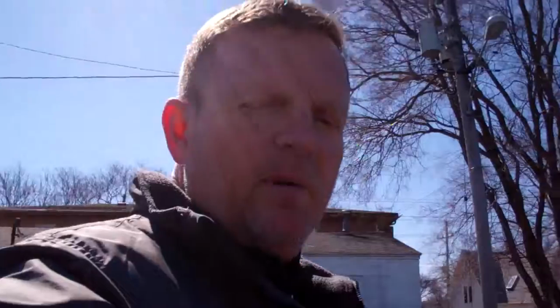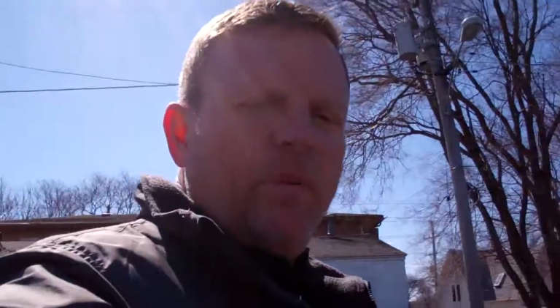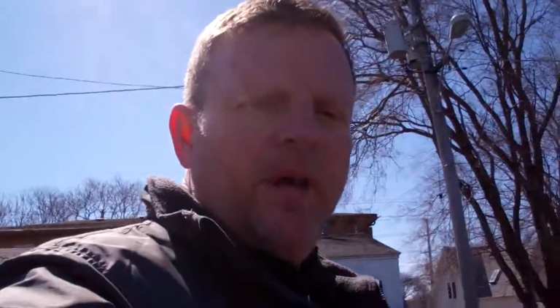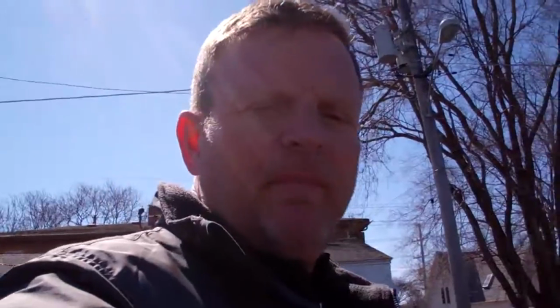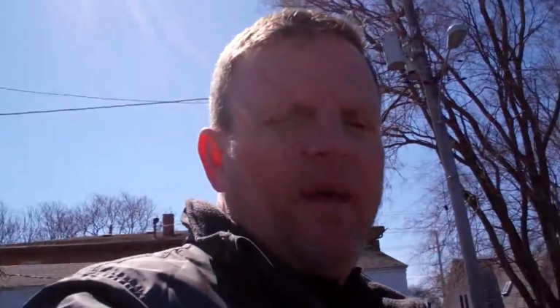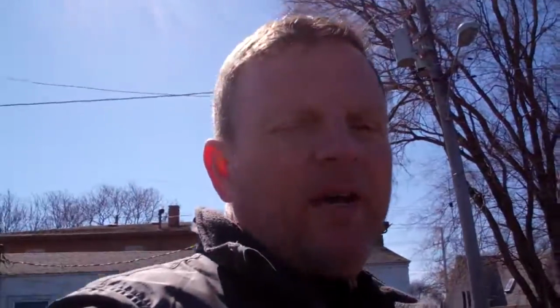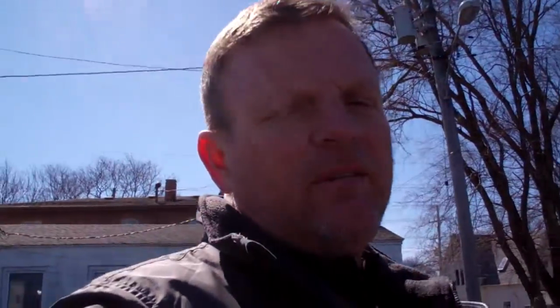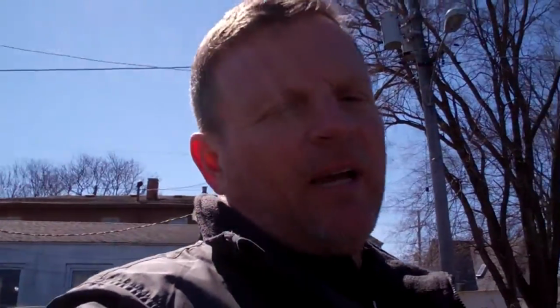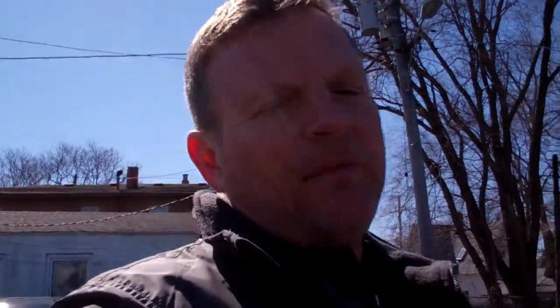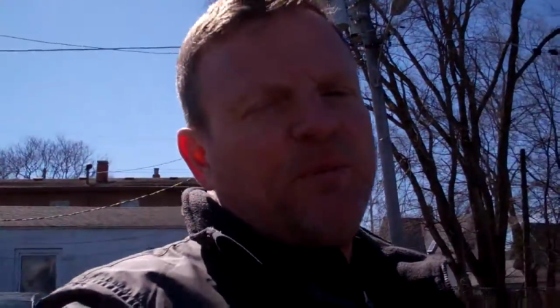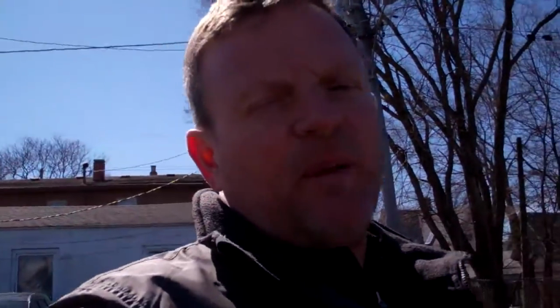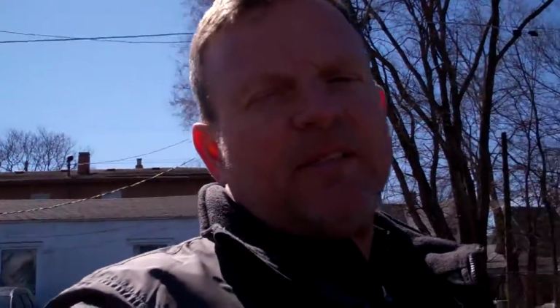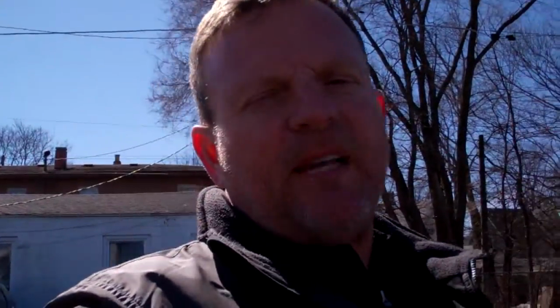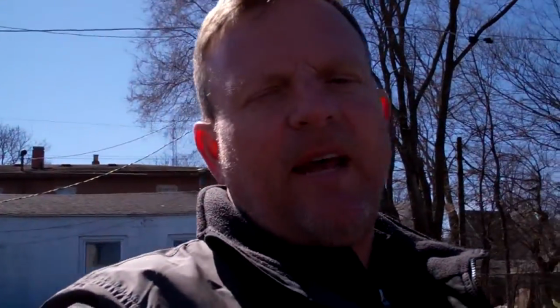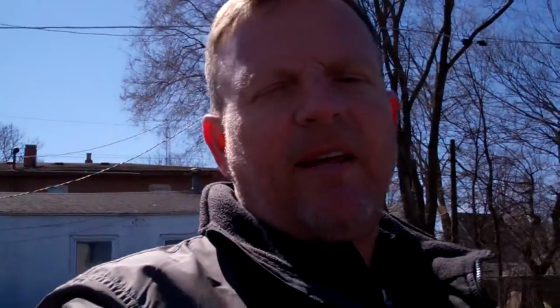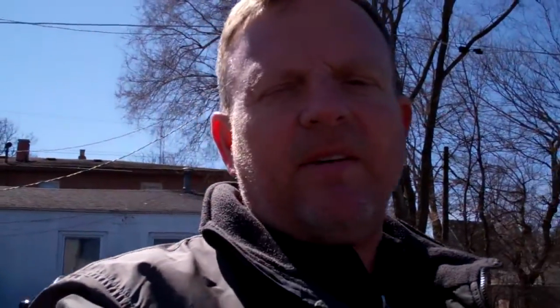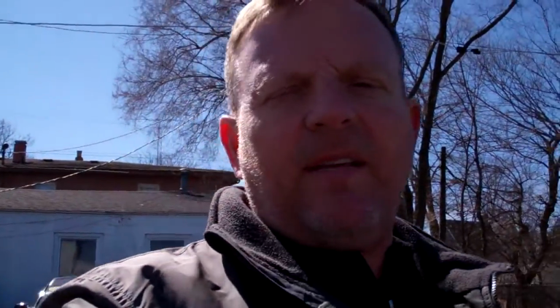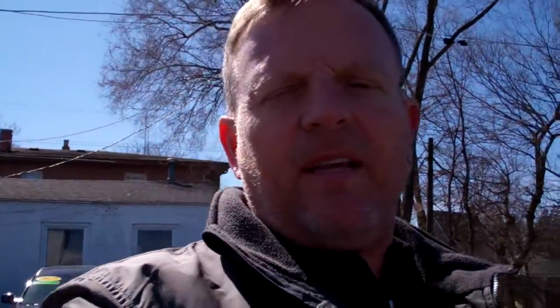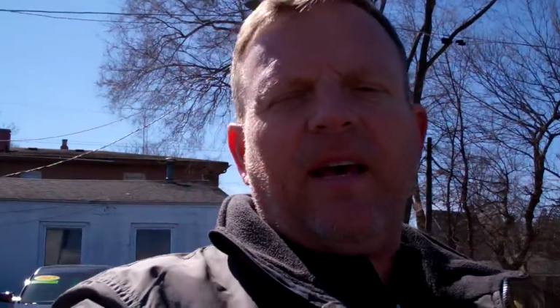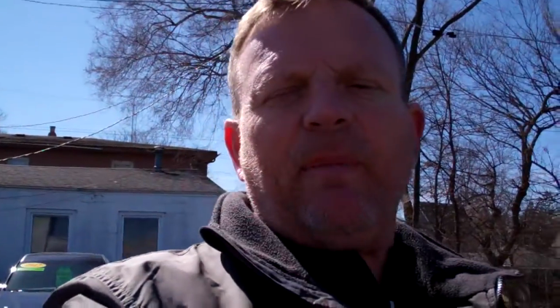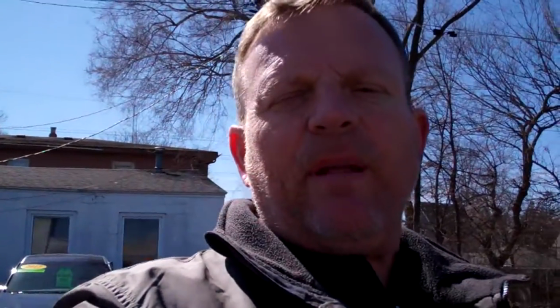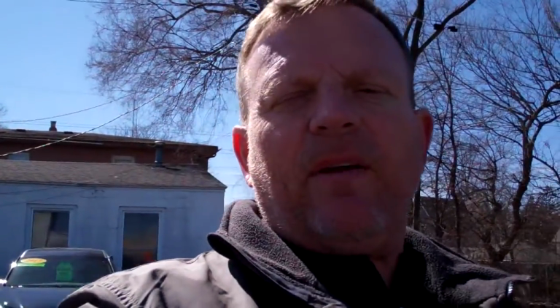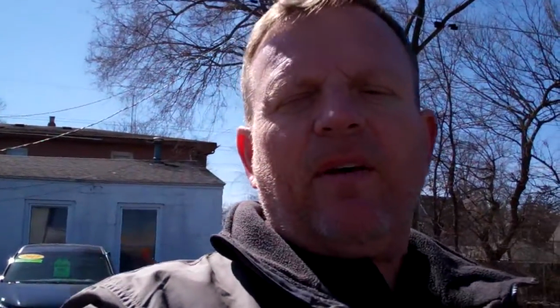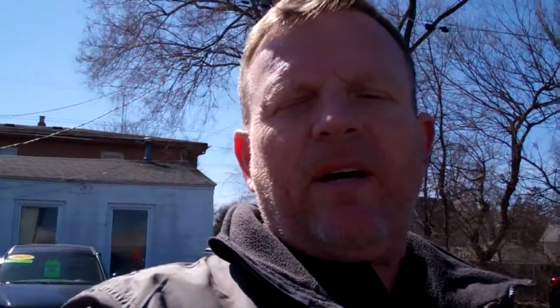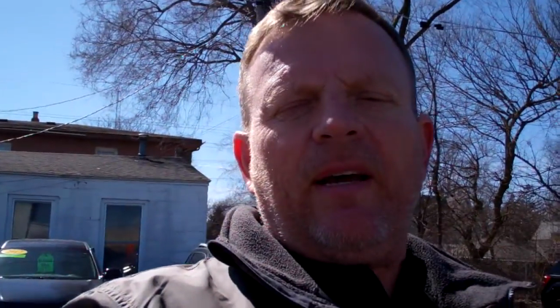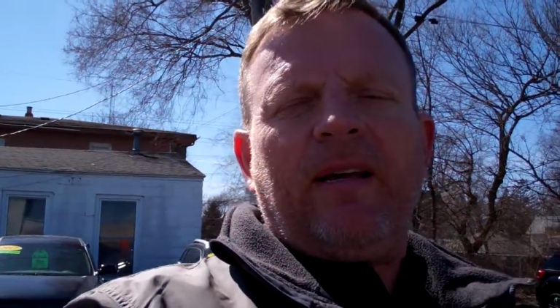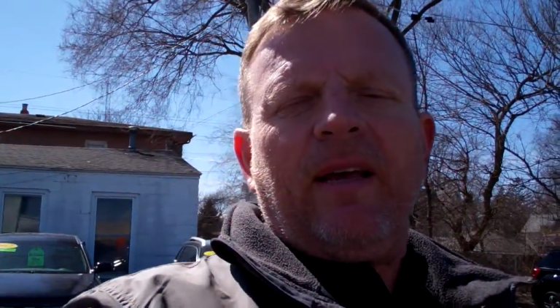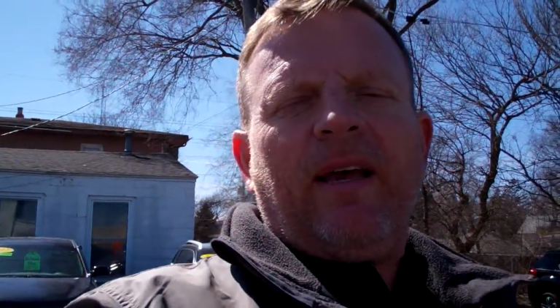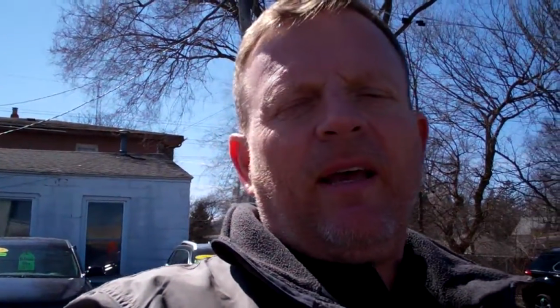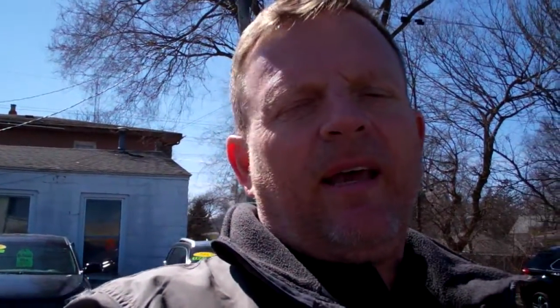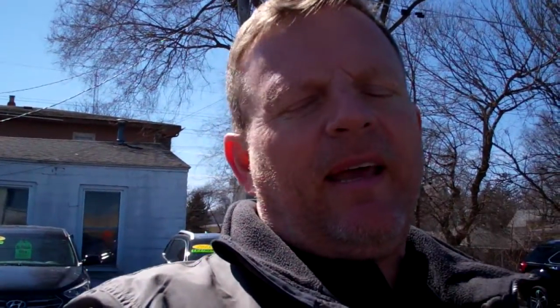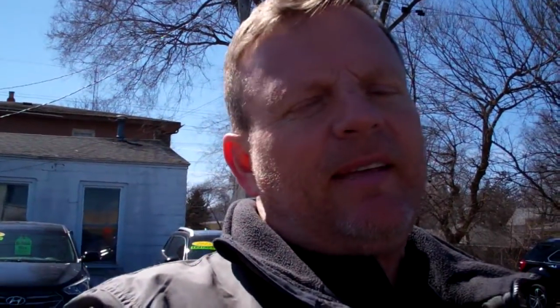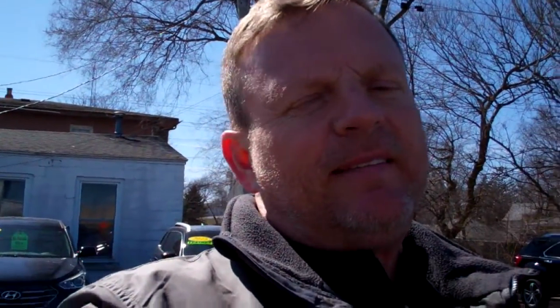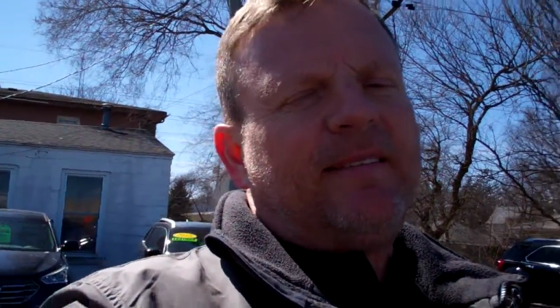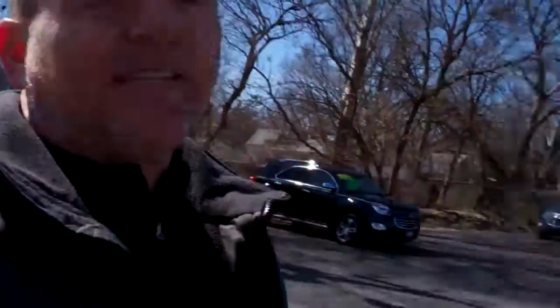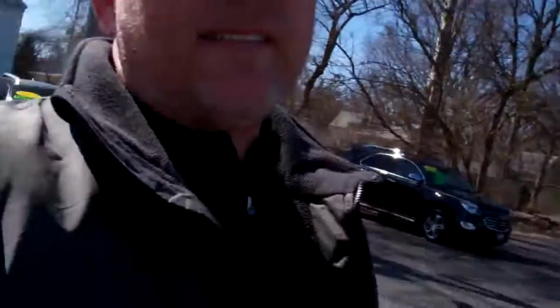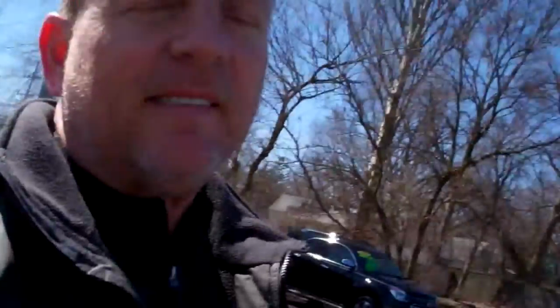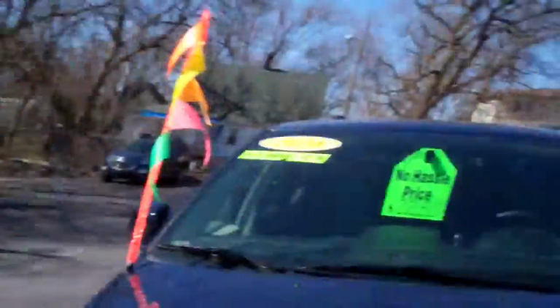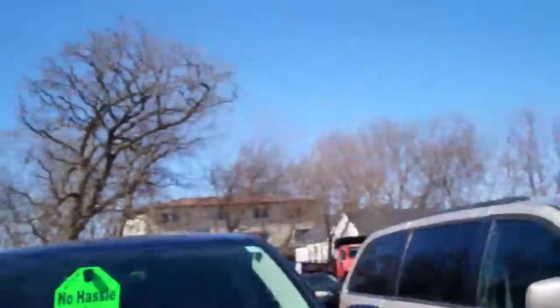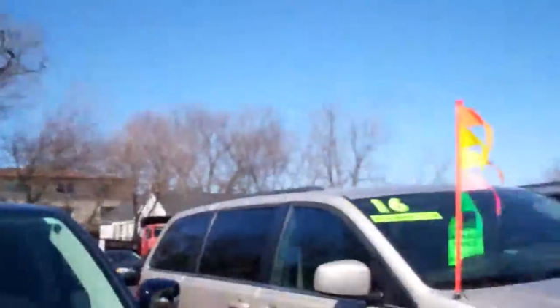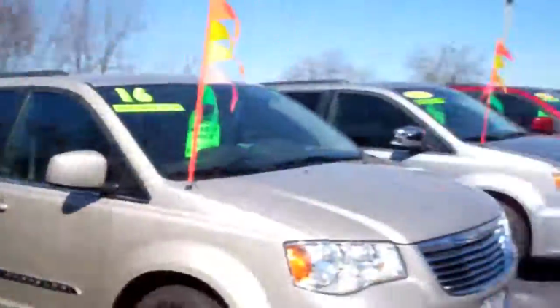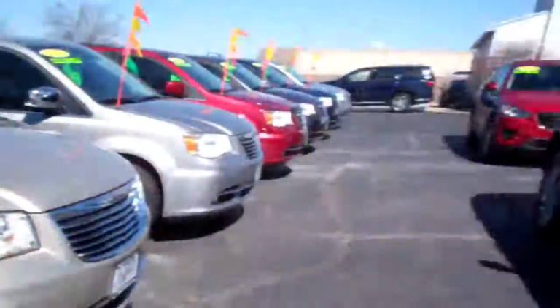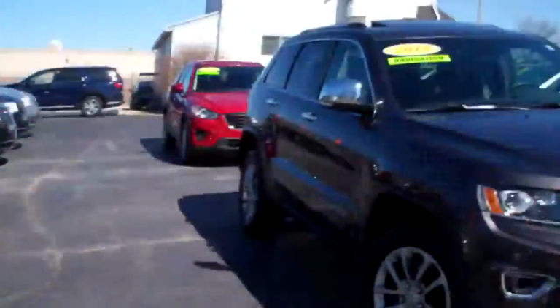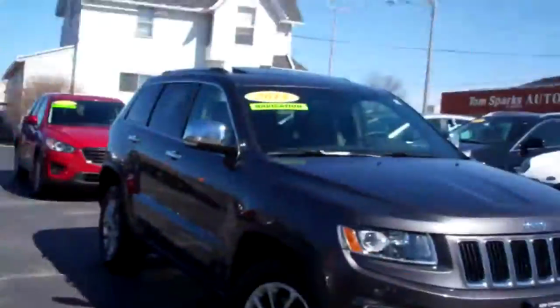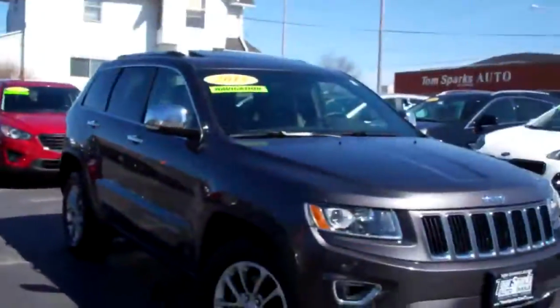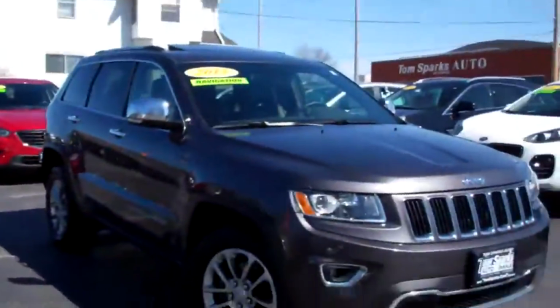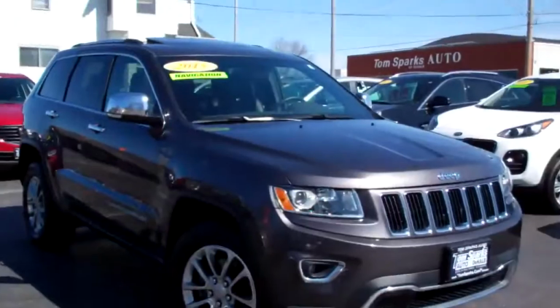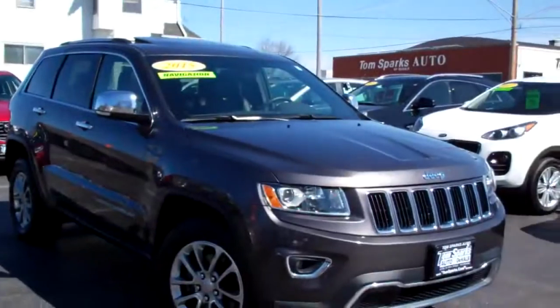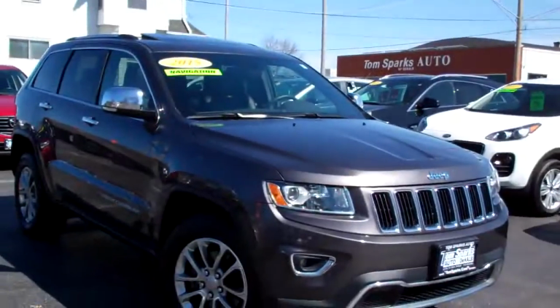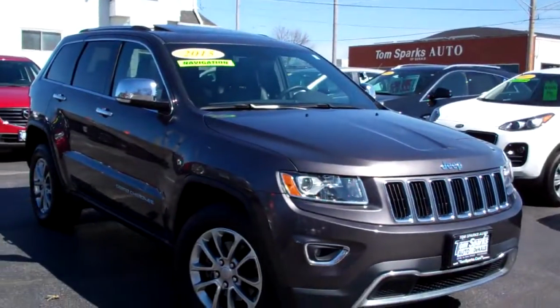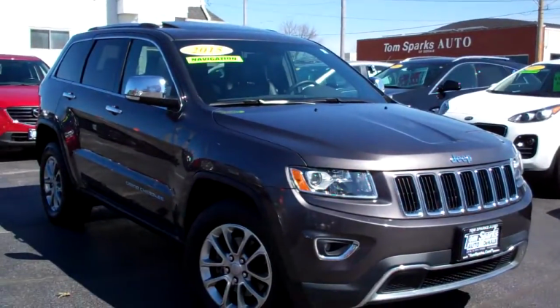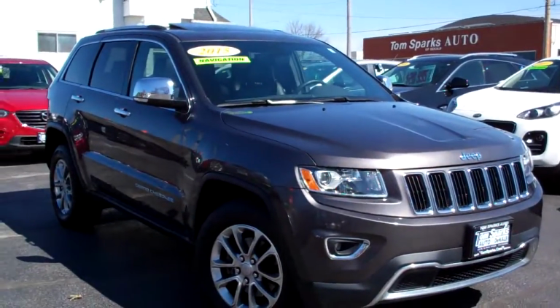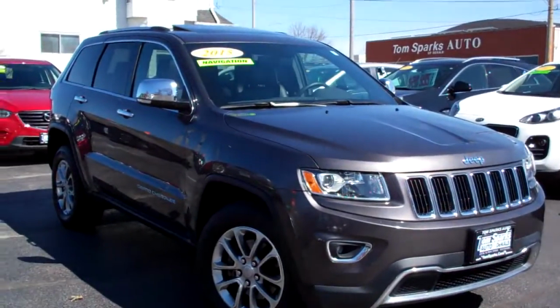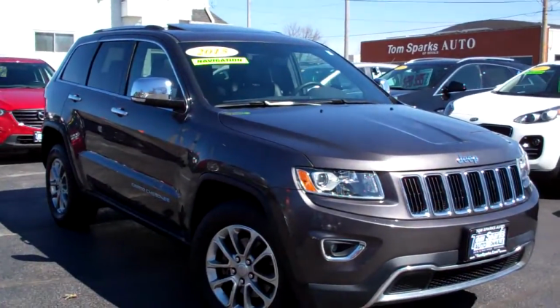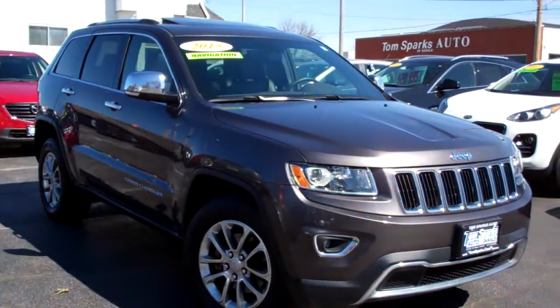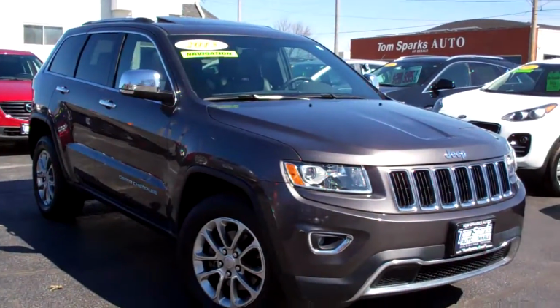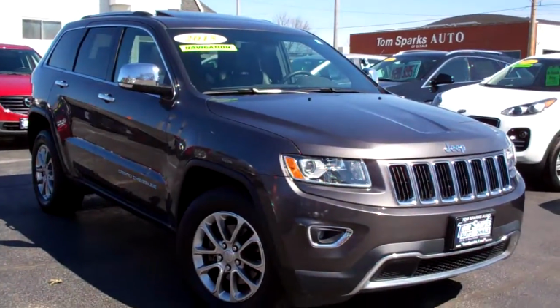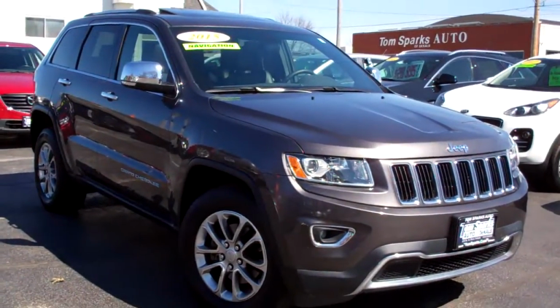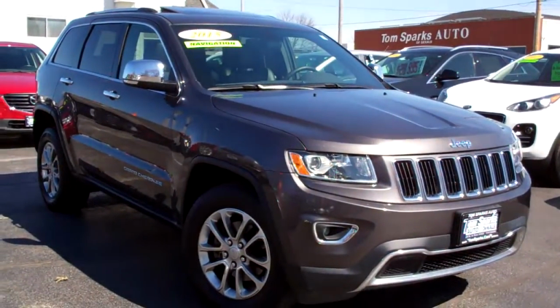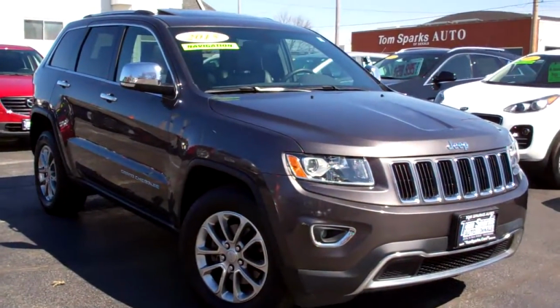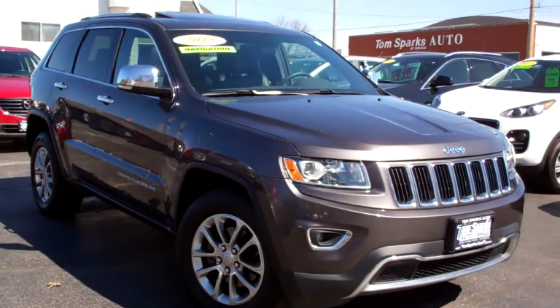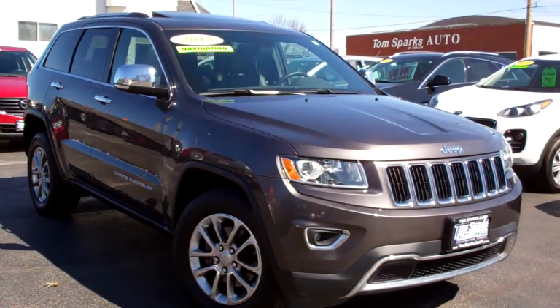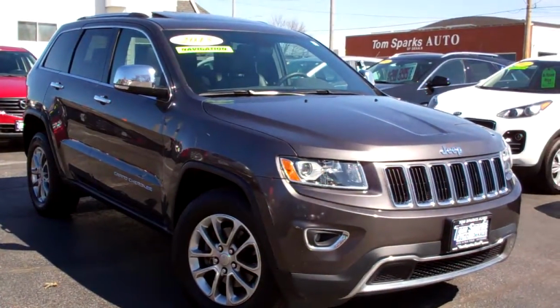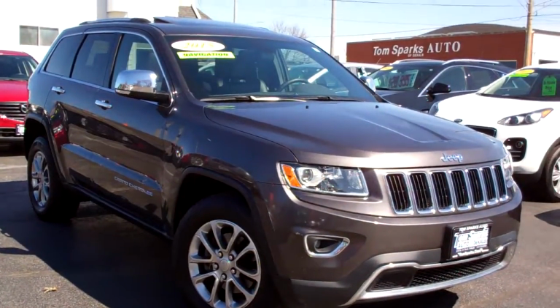Brad Mayo, Tom Sparks Auto, DeKalb, Illinois. Hey, check this one out — 2015 Jeep Grand Cherokee.